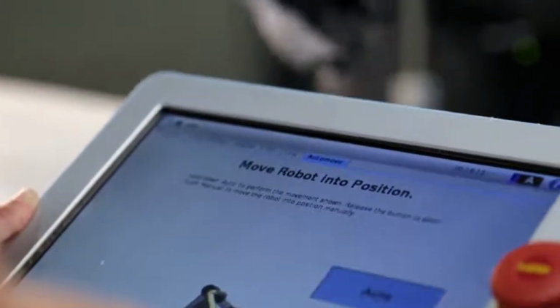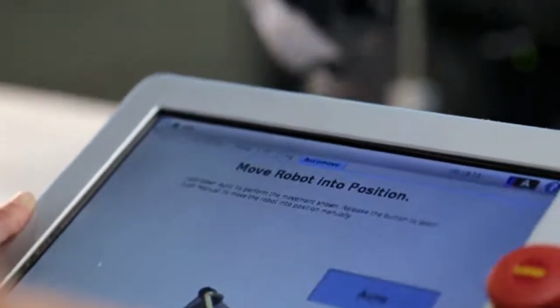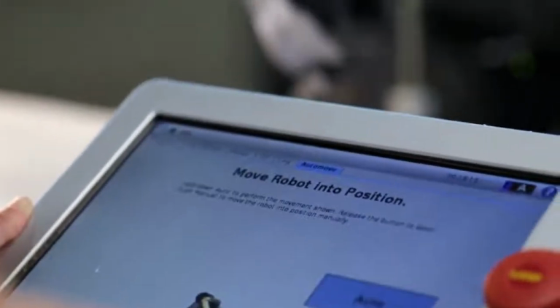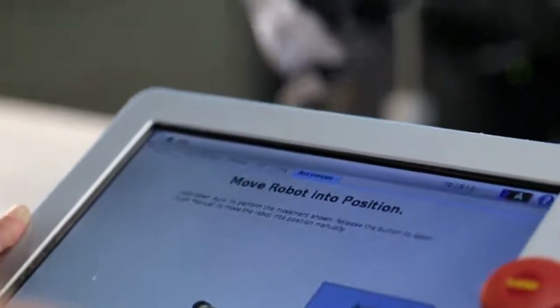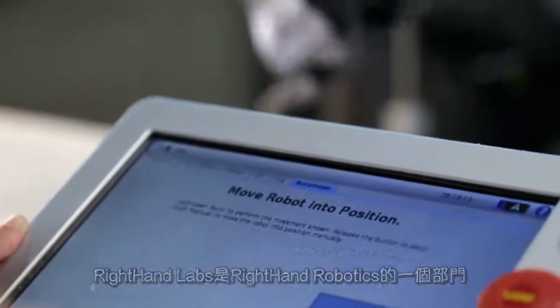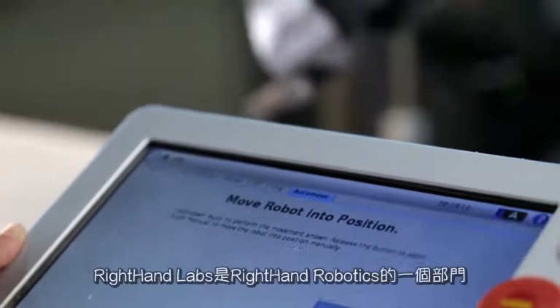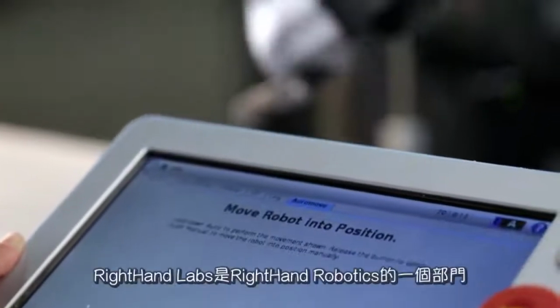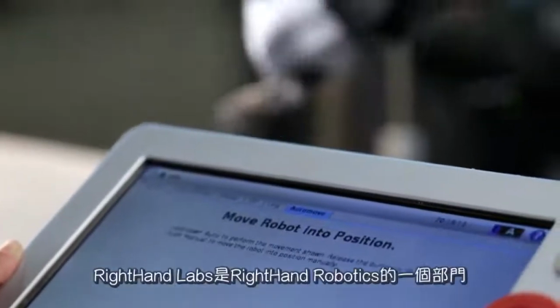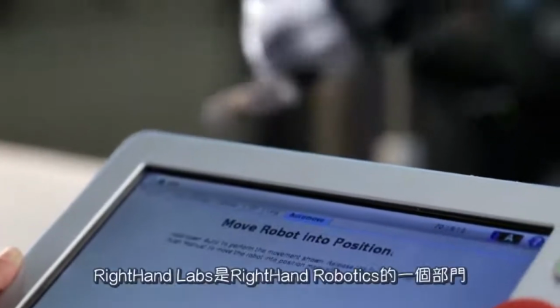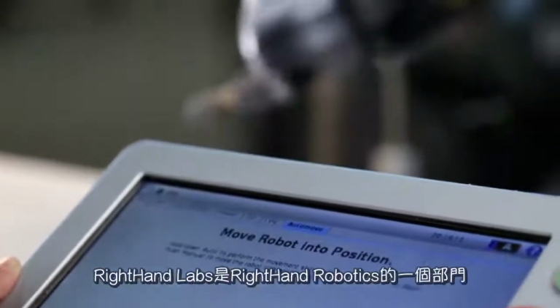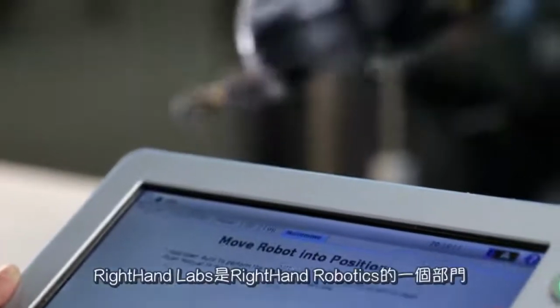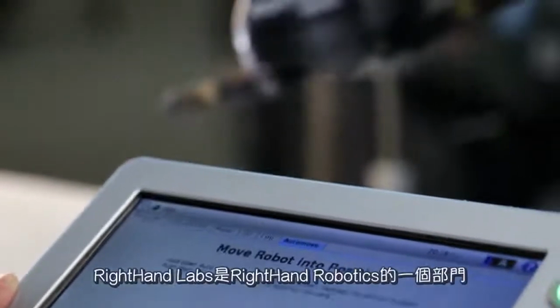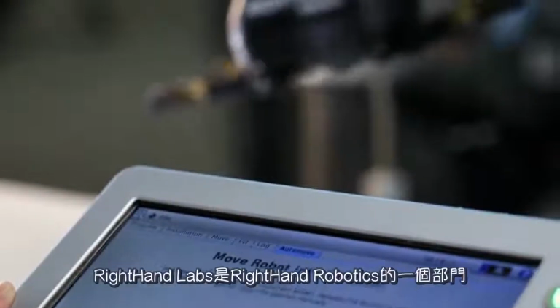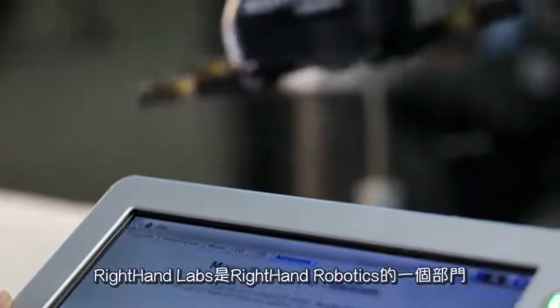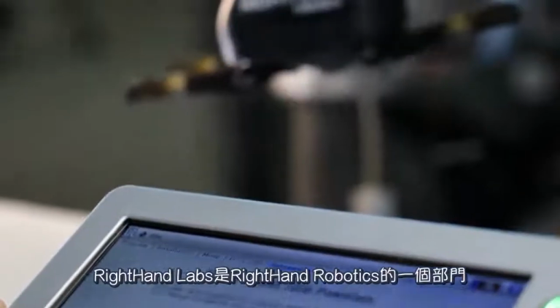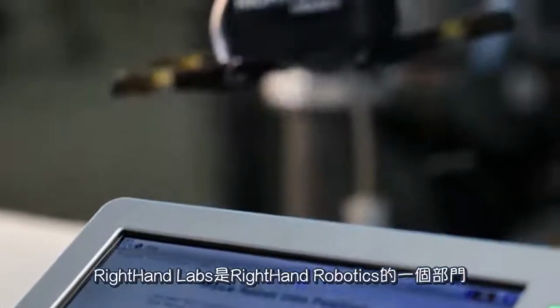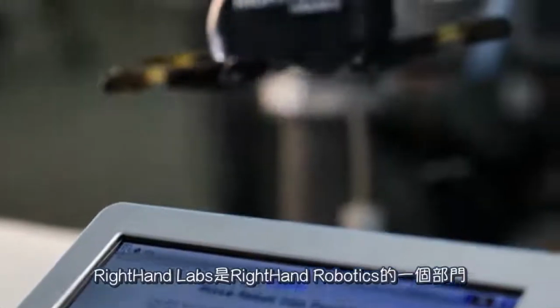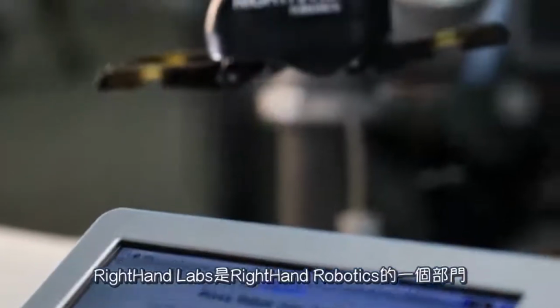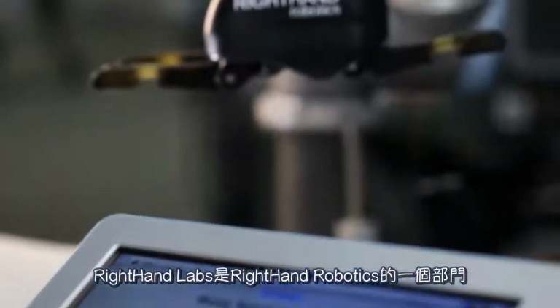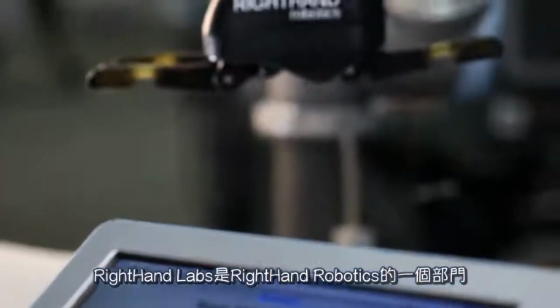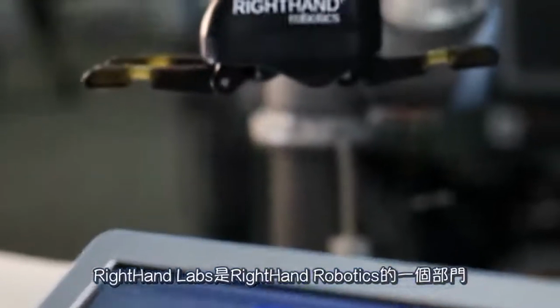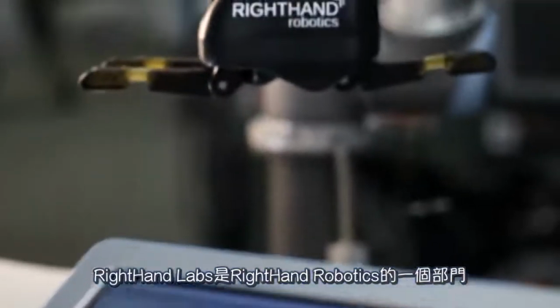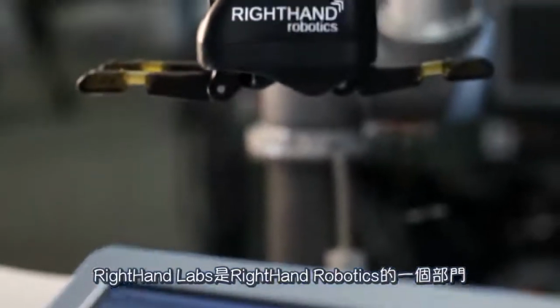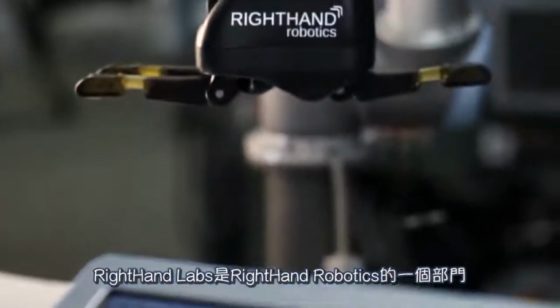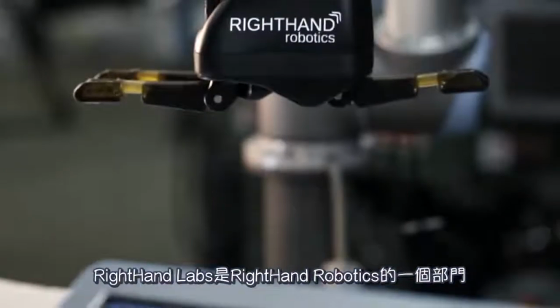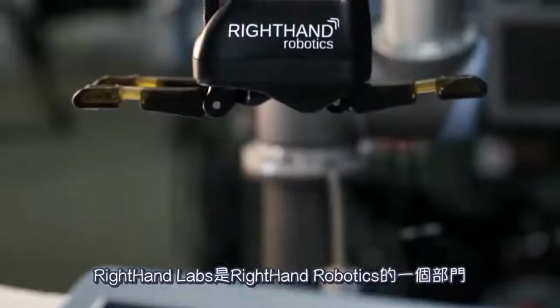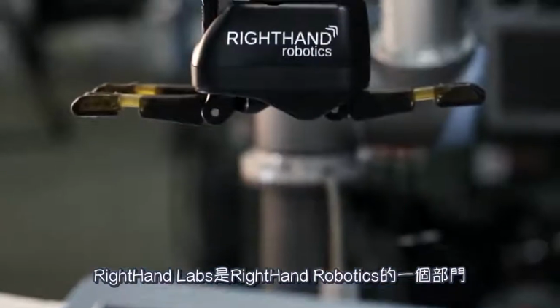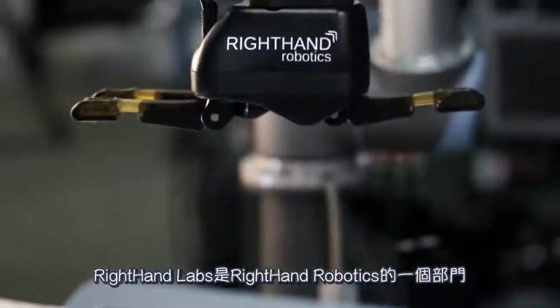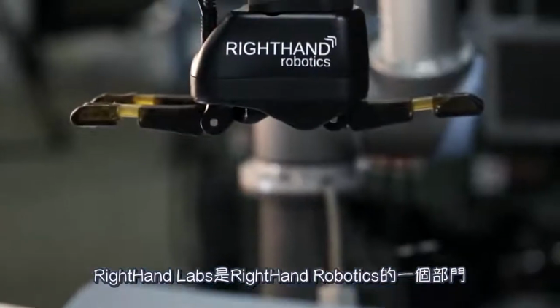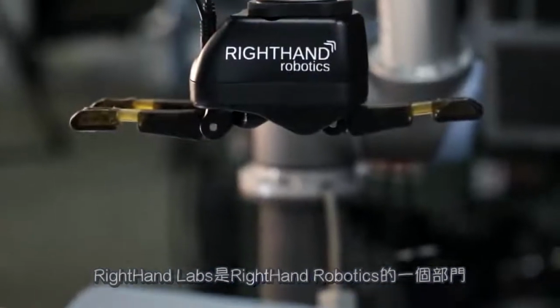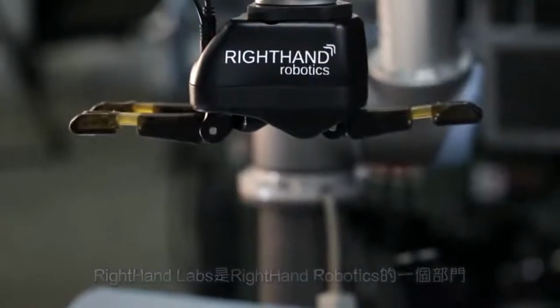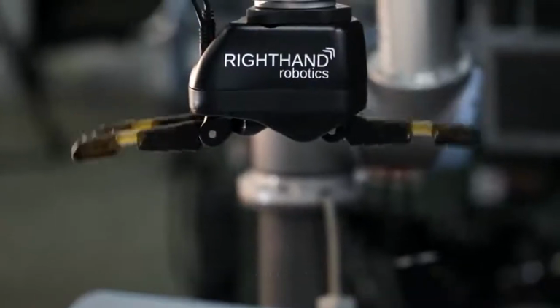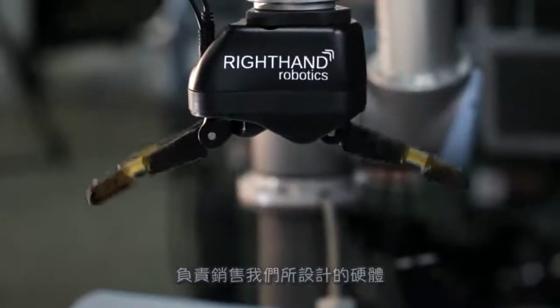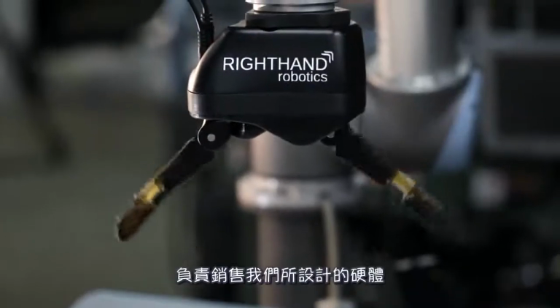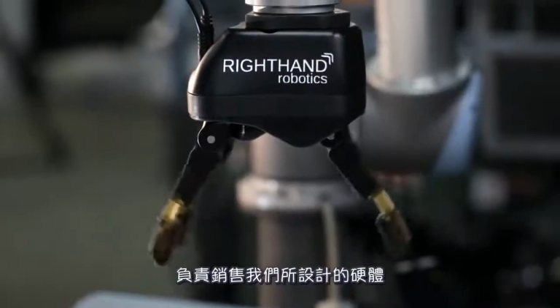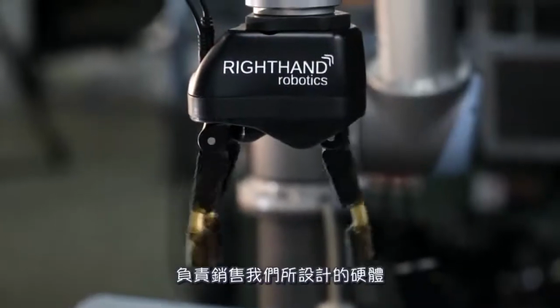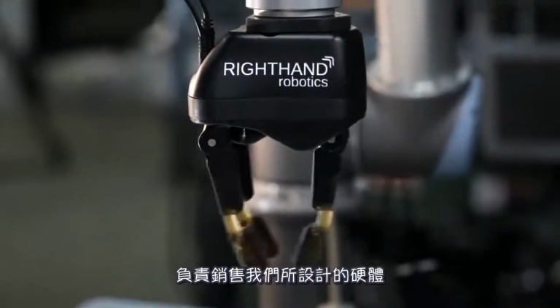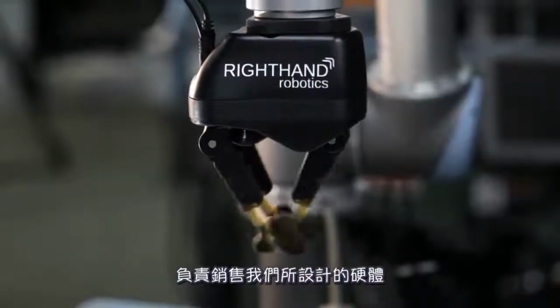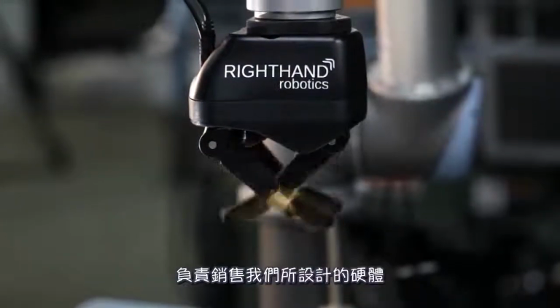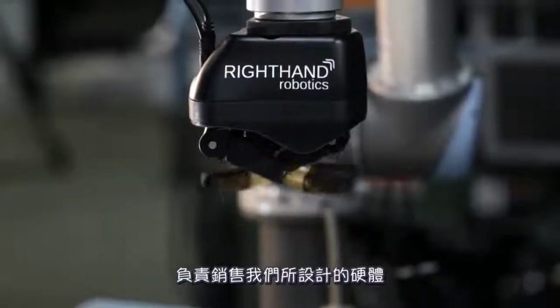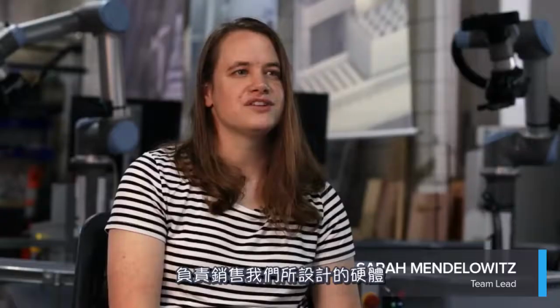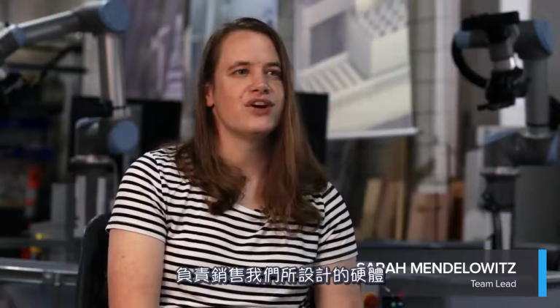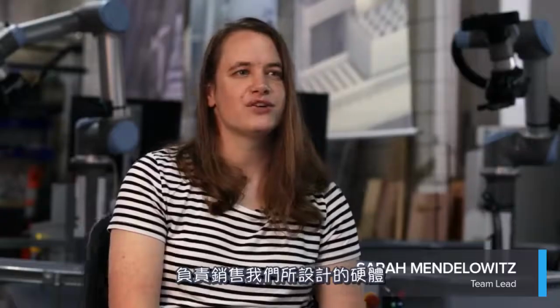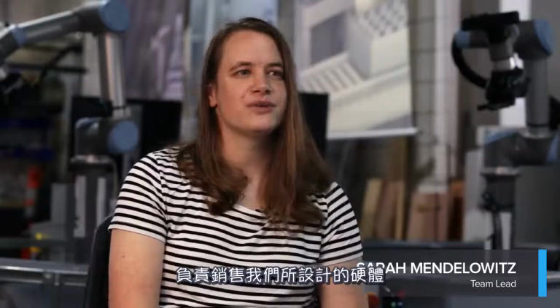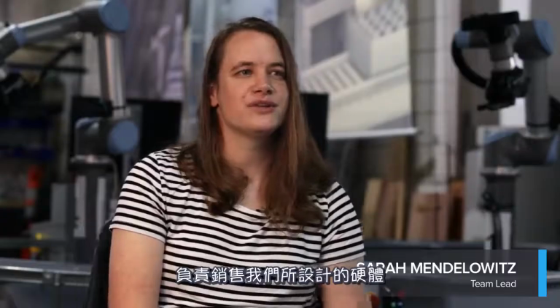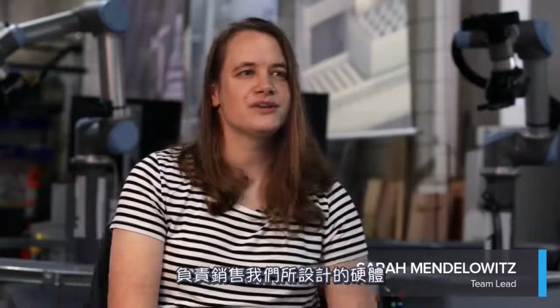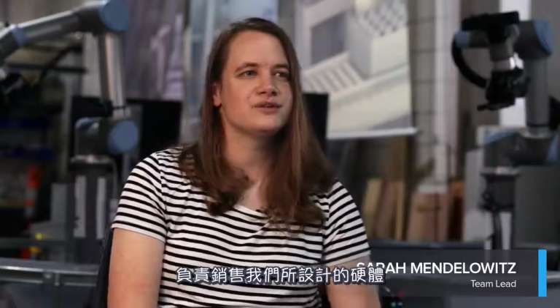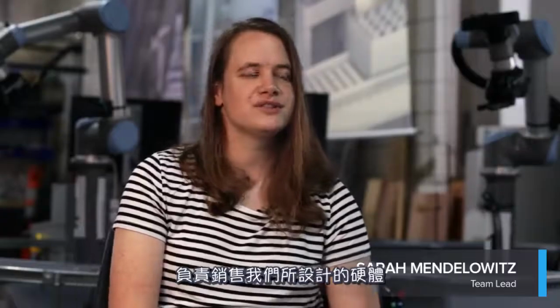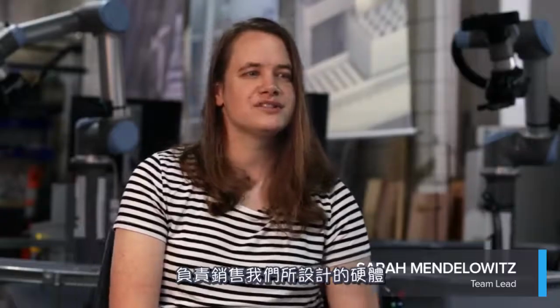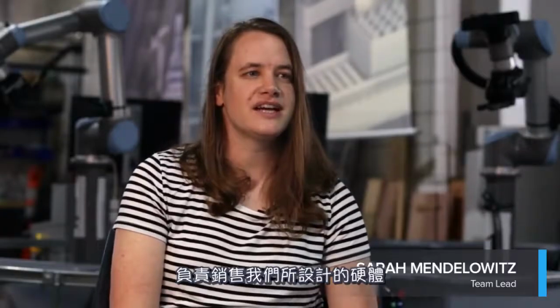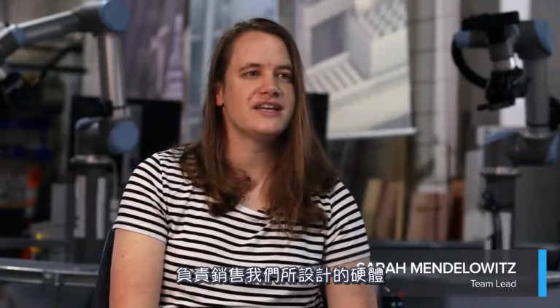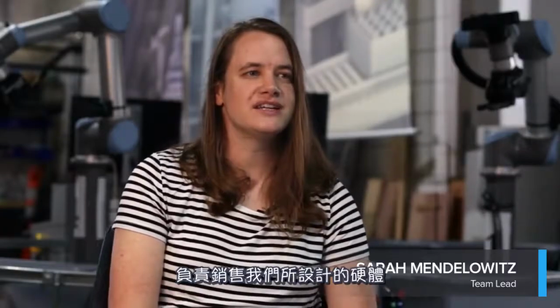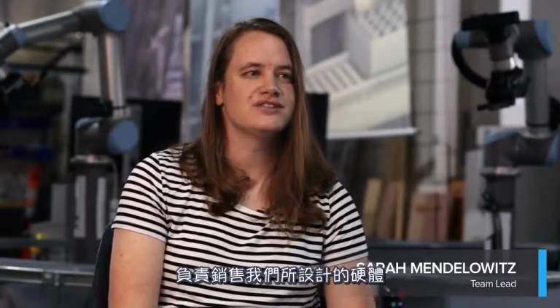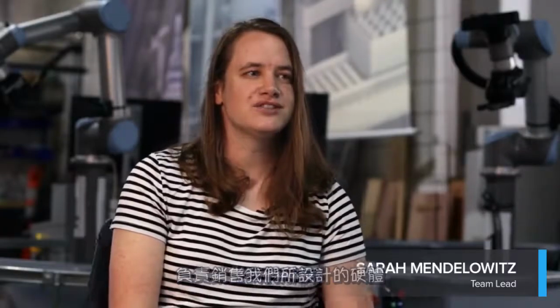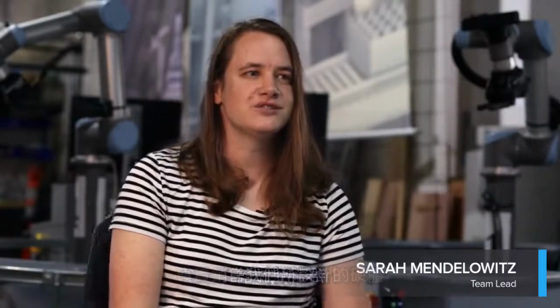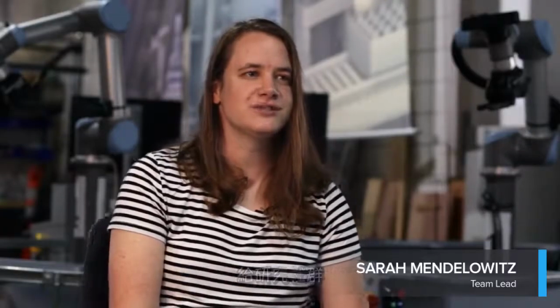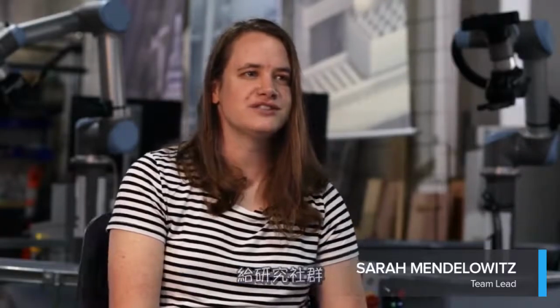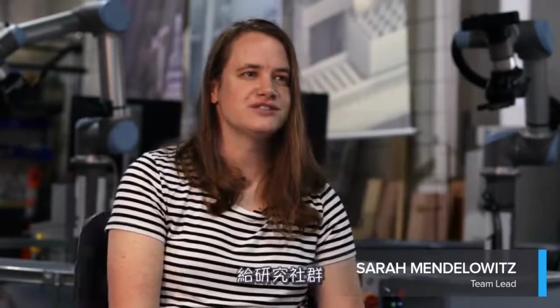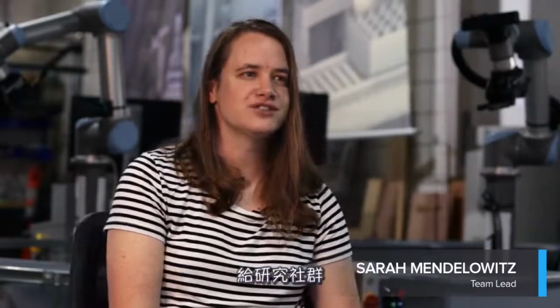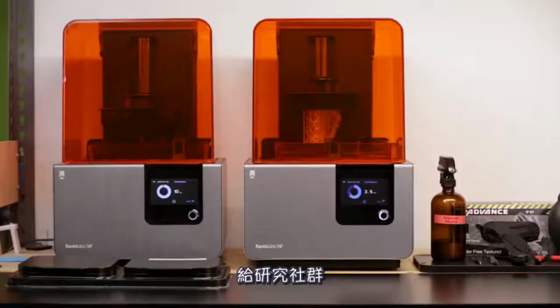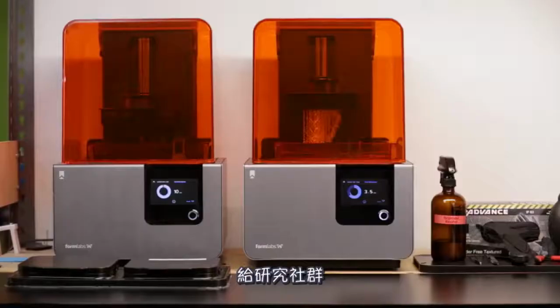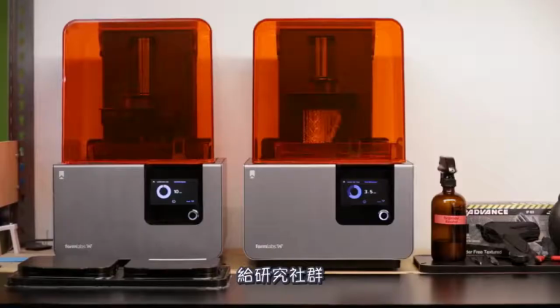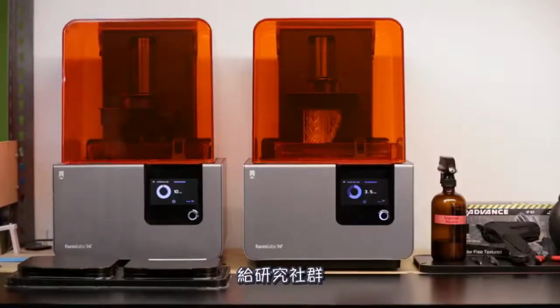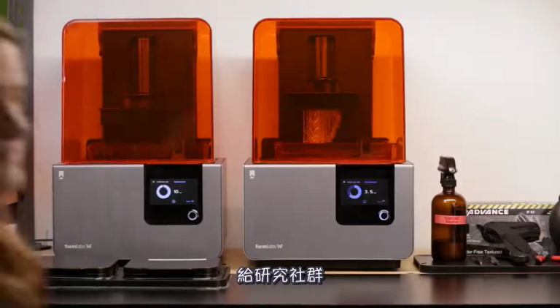Right Hand Labs is a part of Right Hand Robotics that sells the hardware that we're designing to the research community.